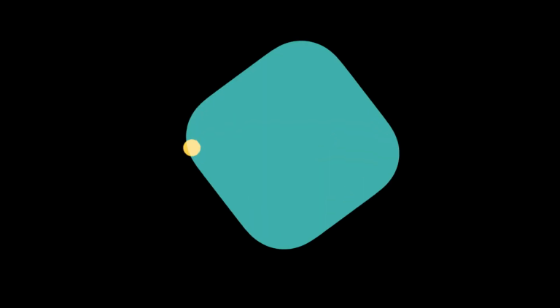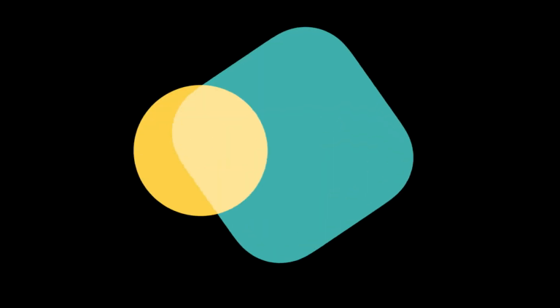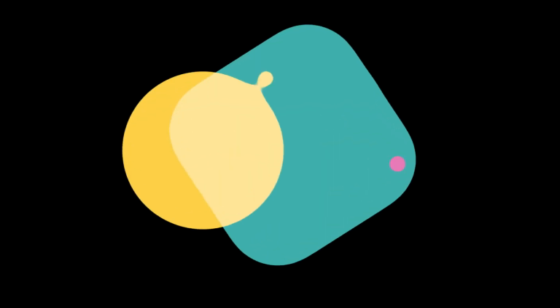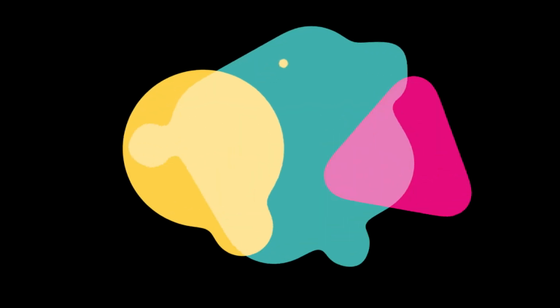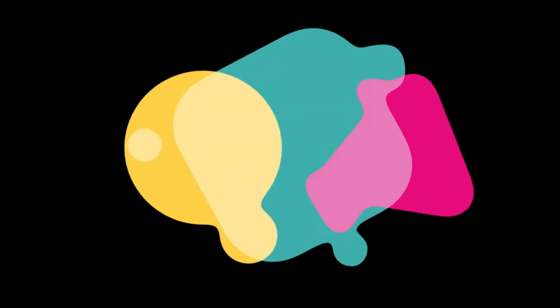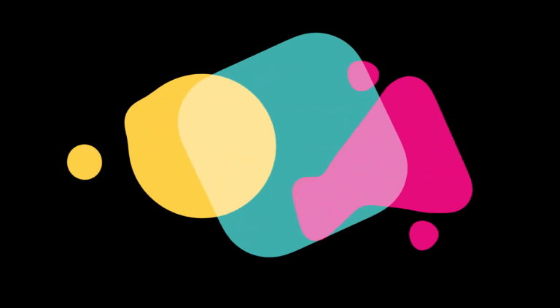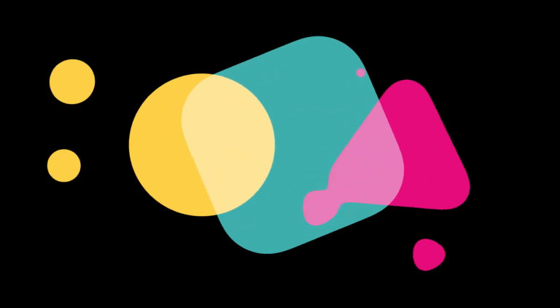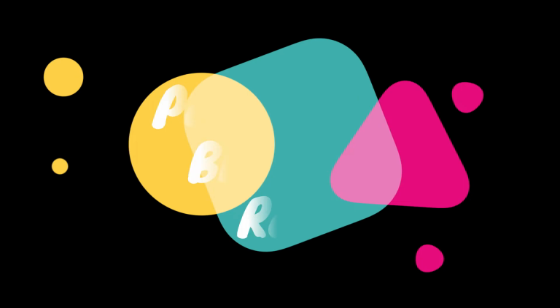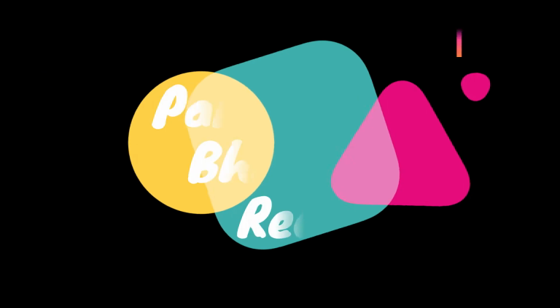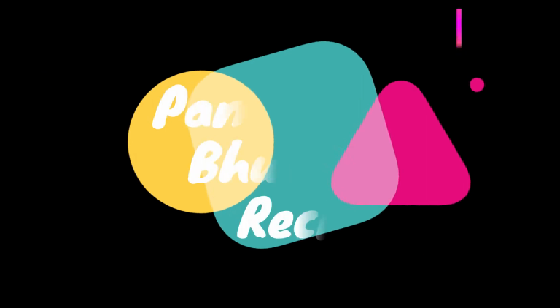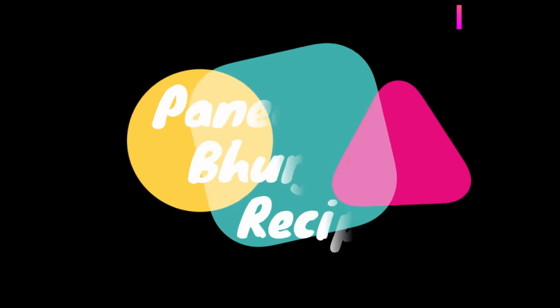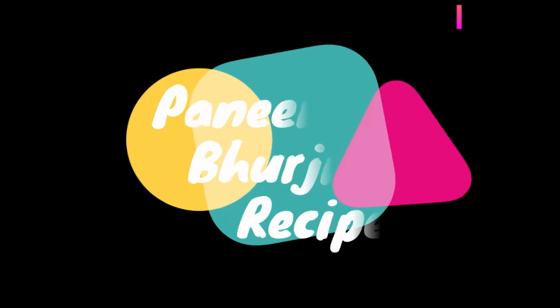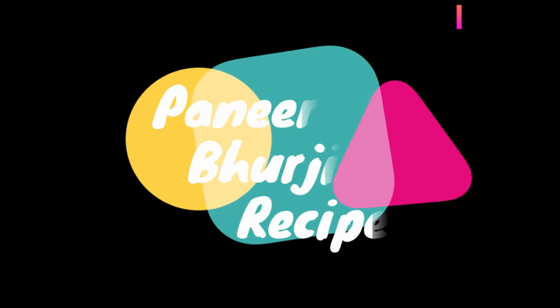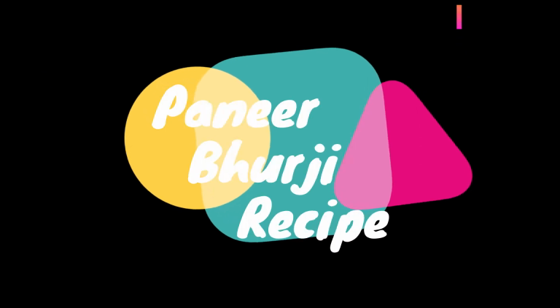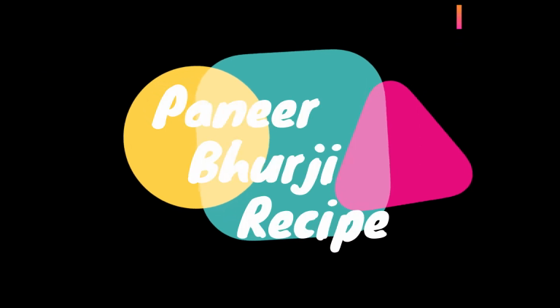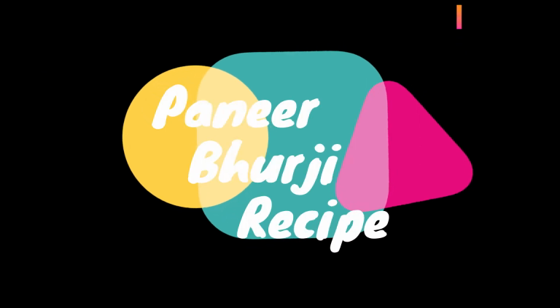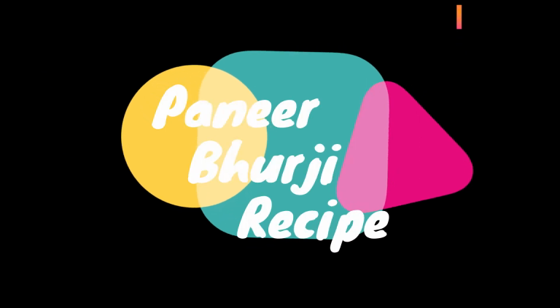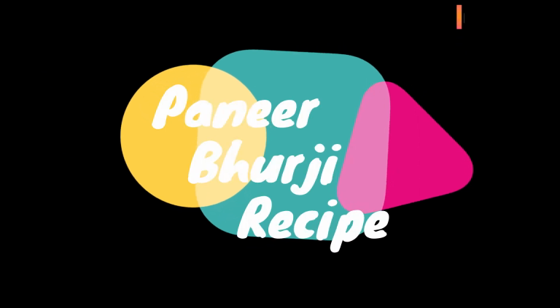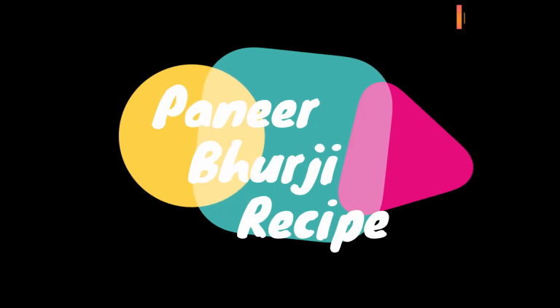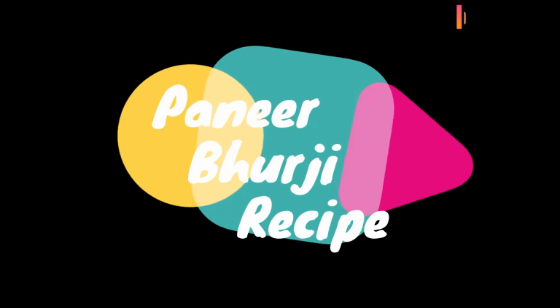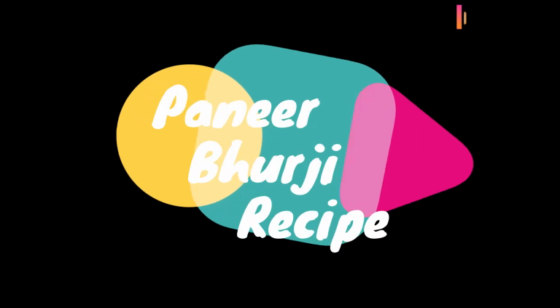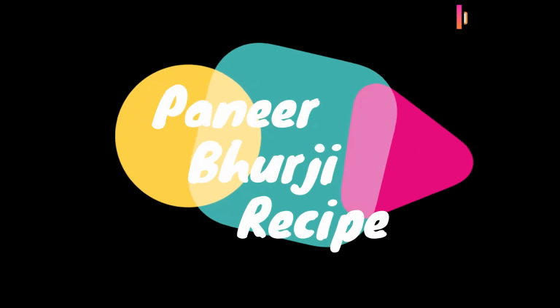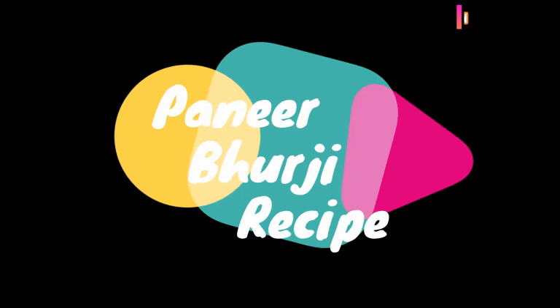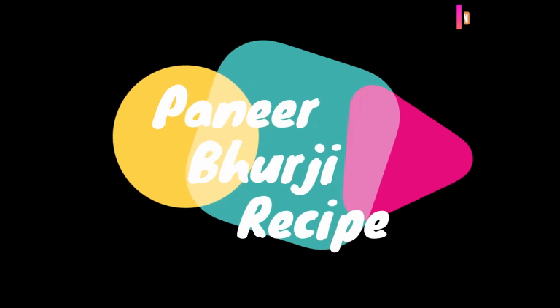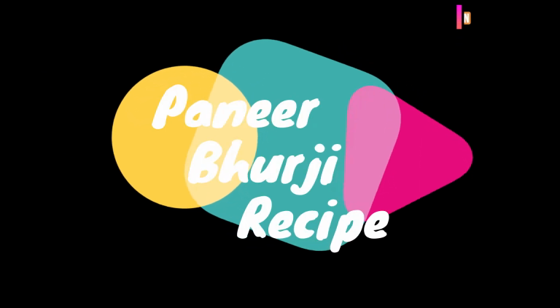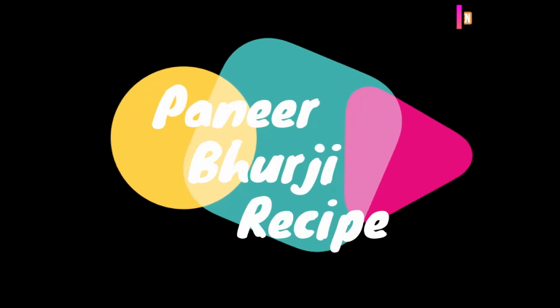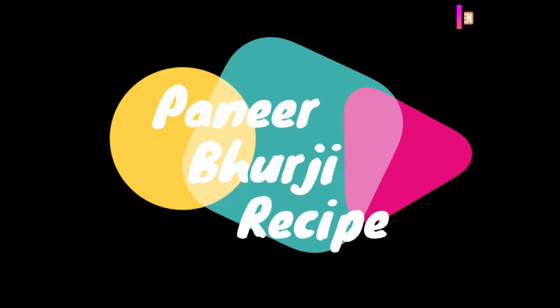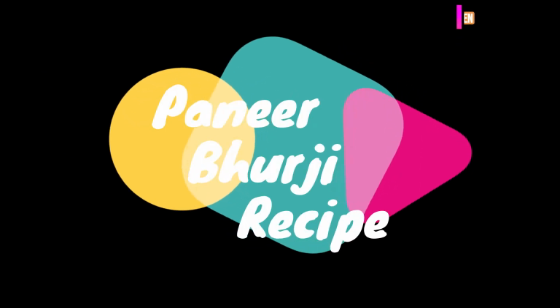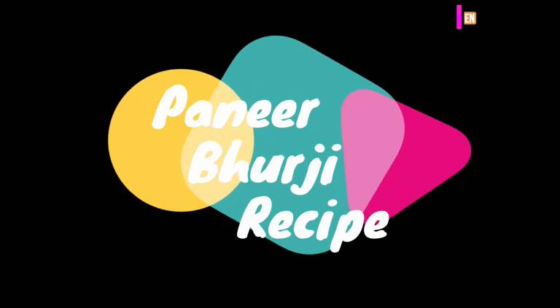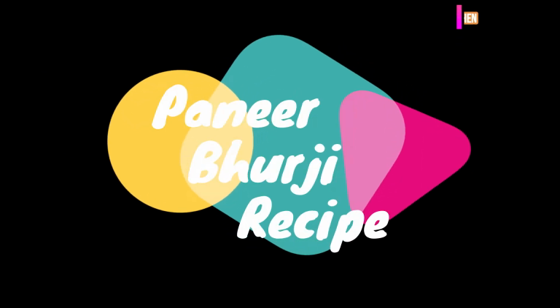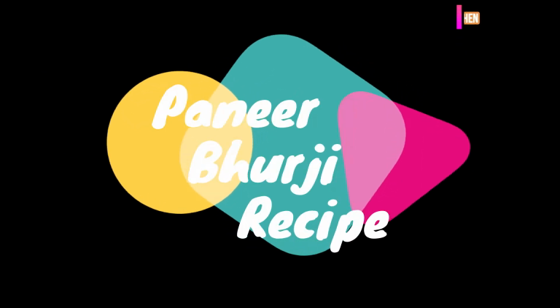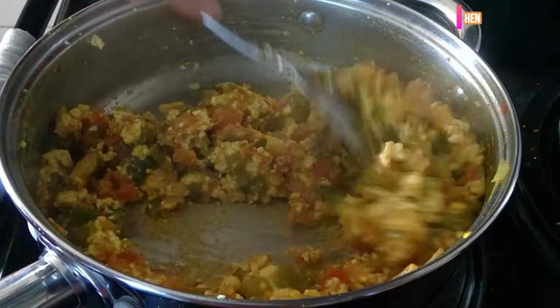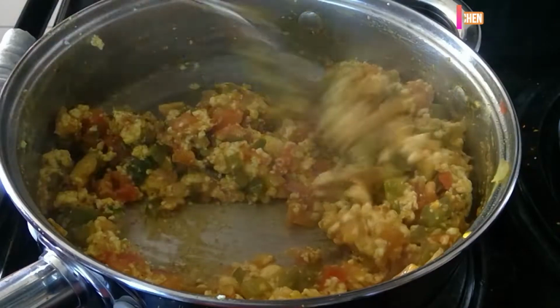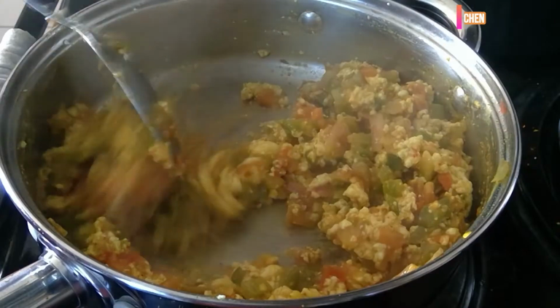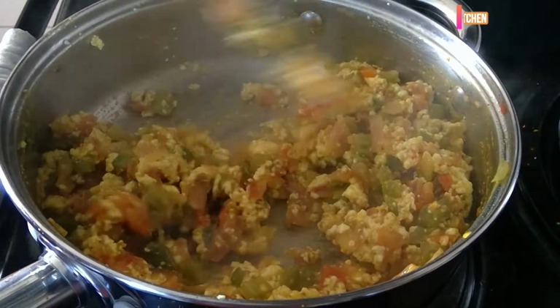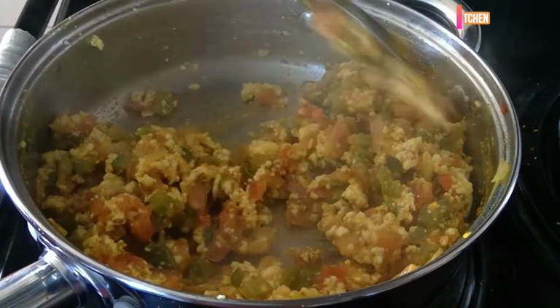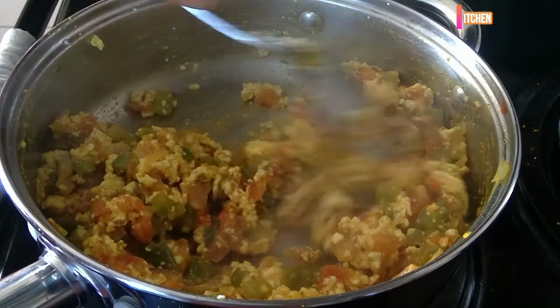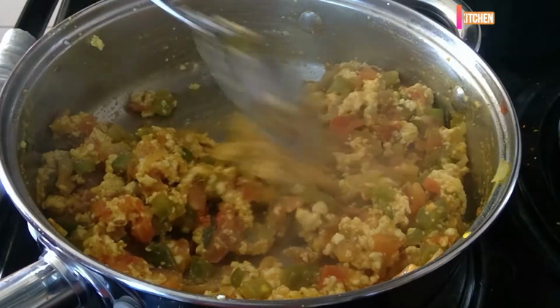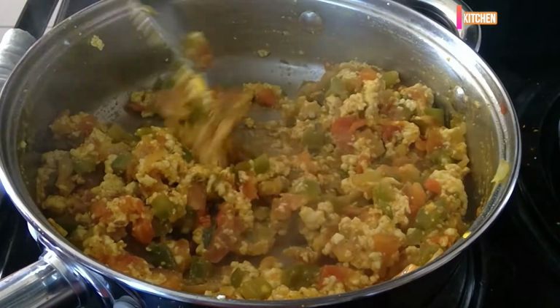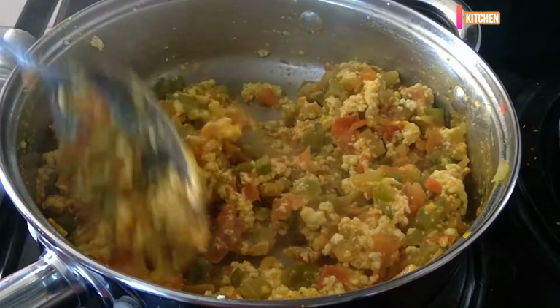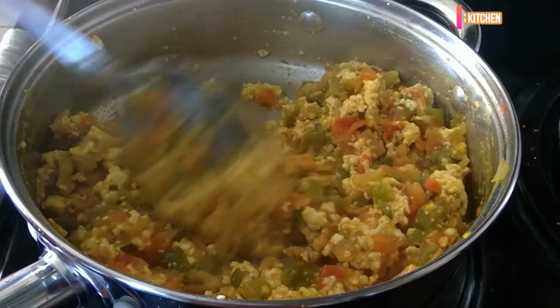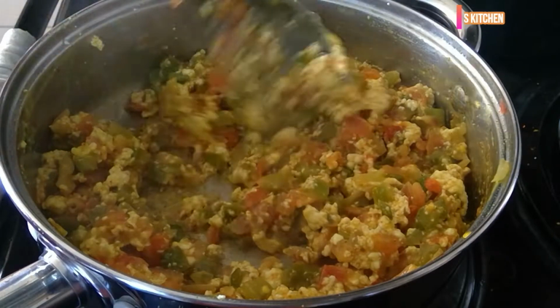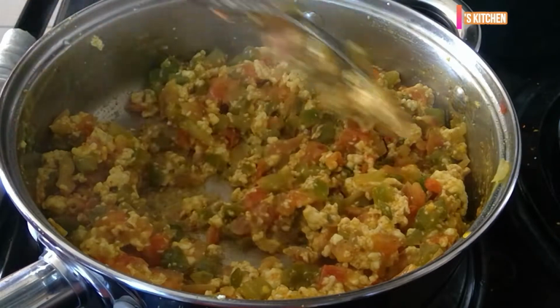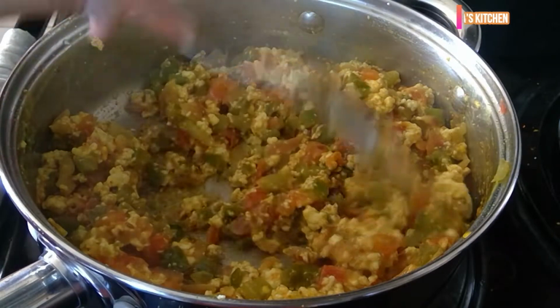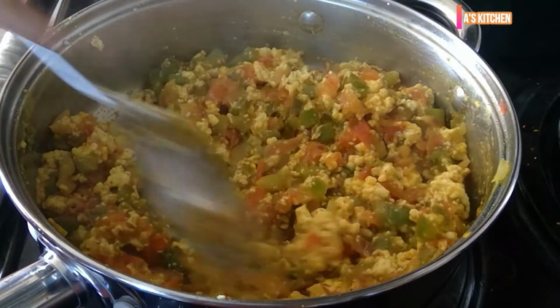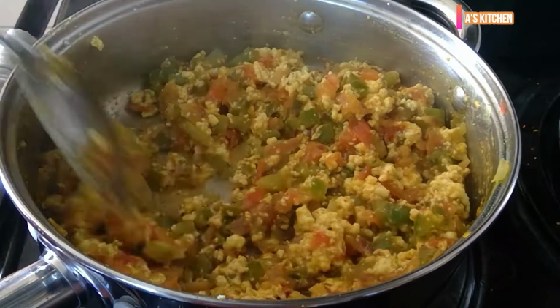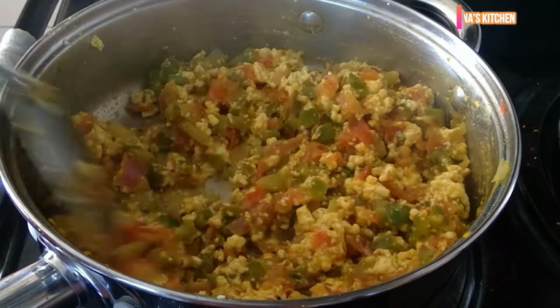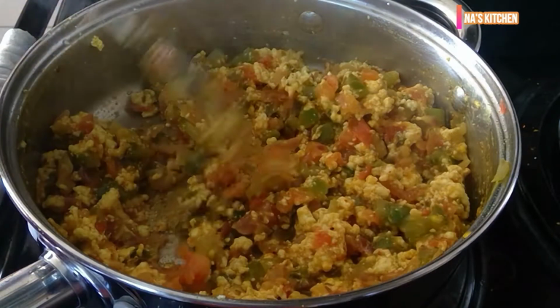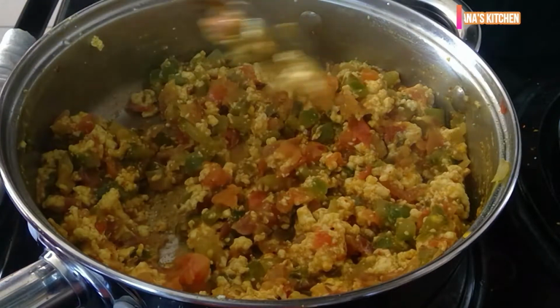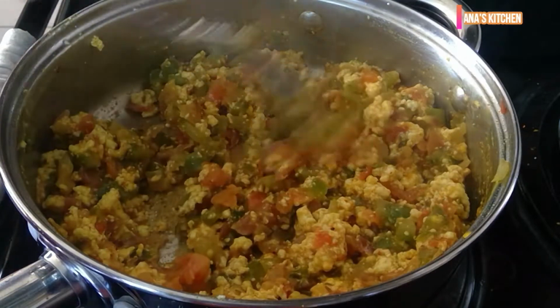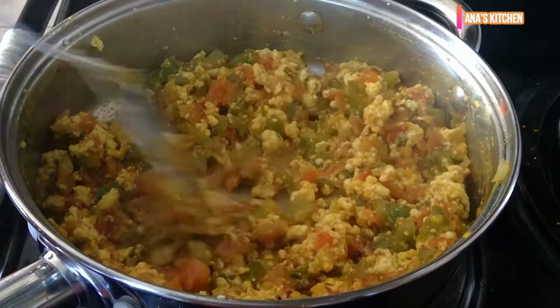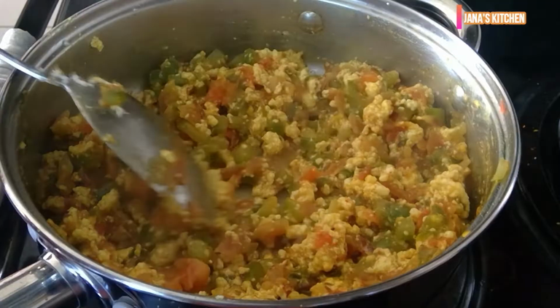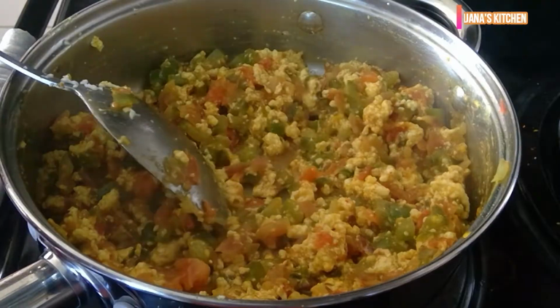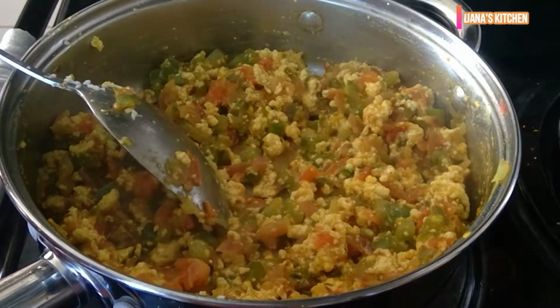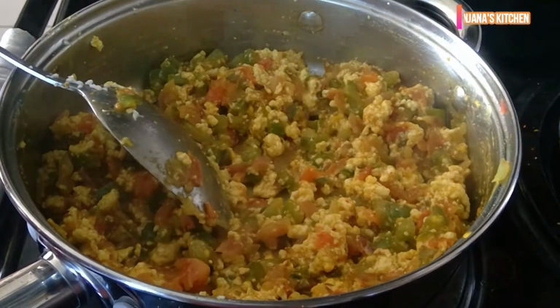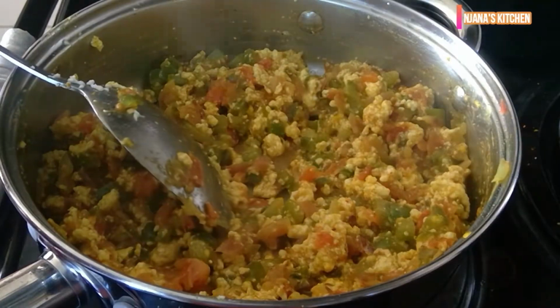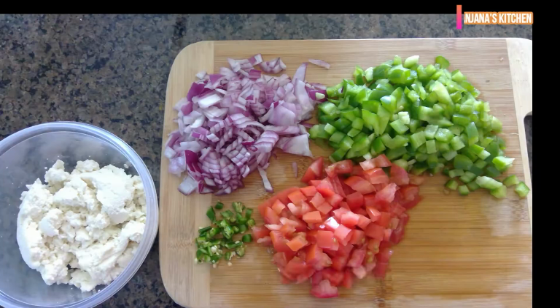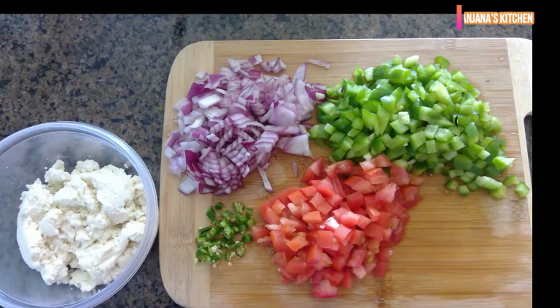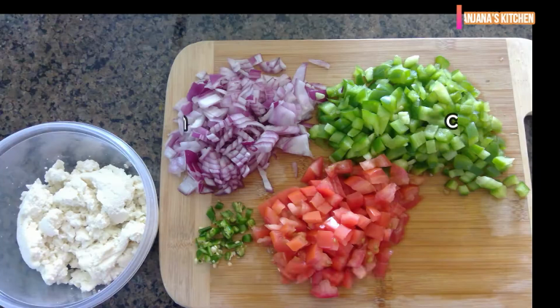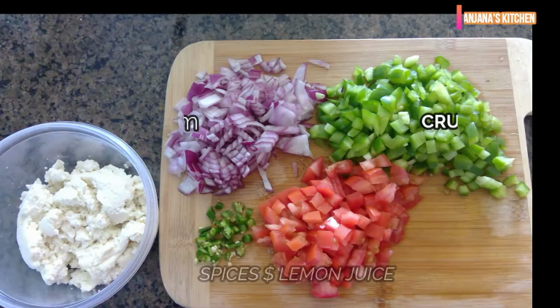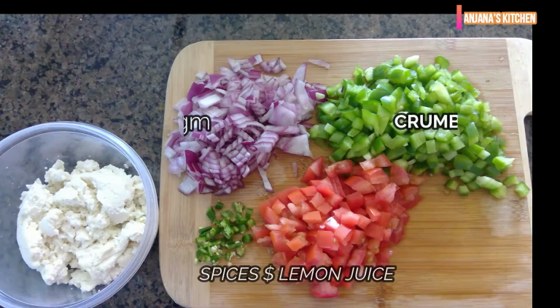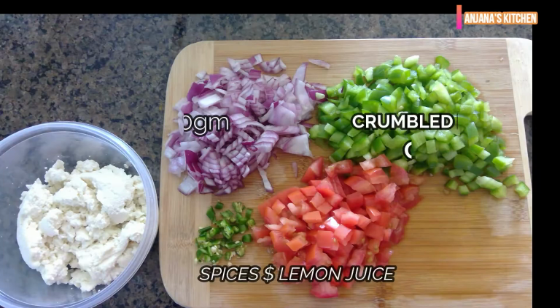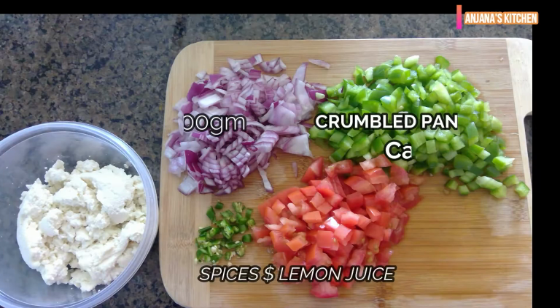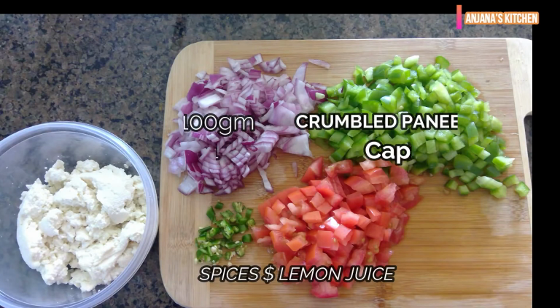Hello friends! Today we are making Paneer Bhurji. Let's see what we will need for this recipe.